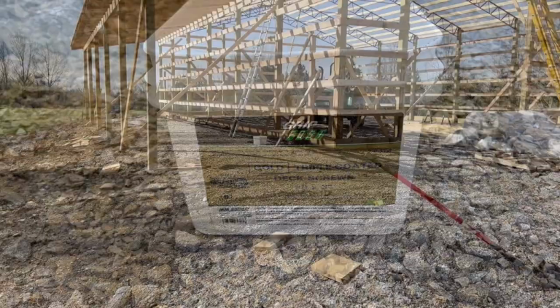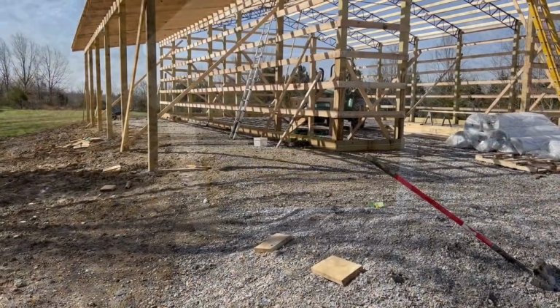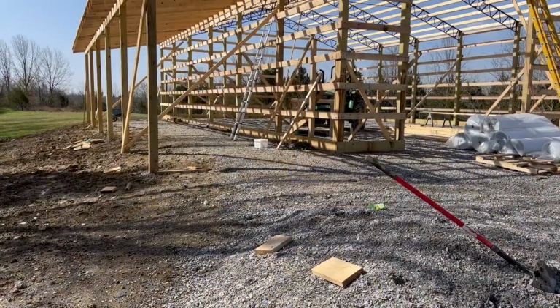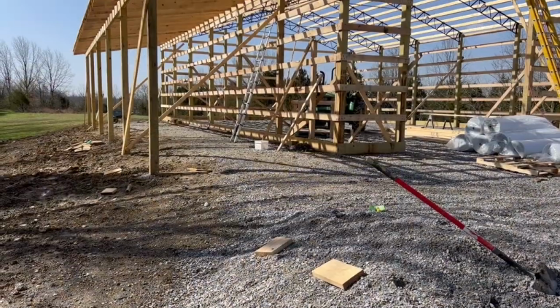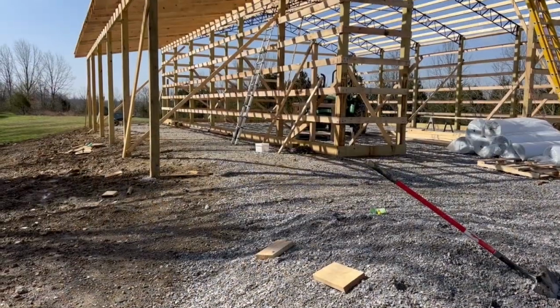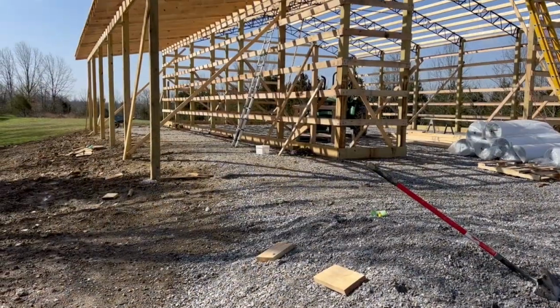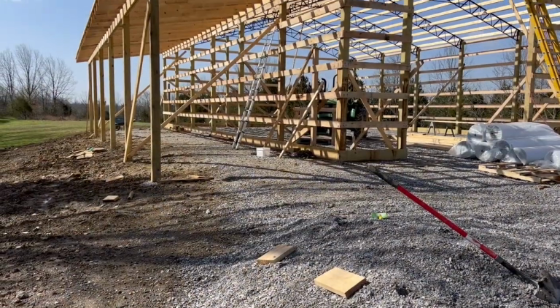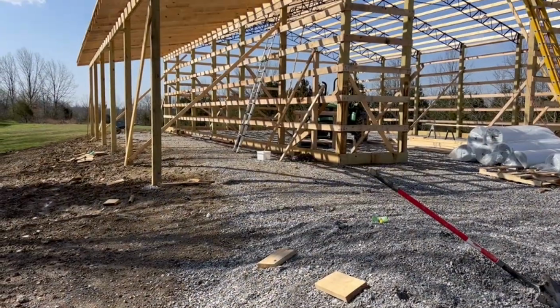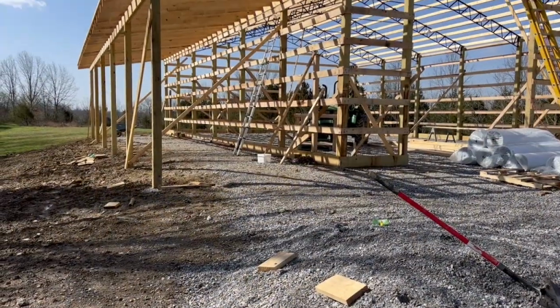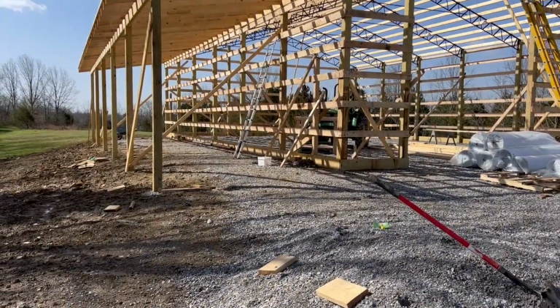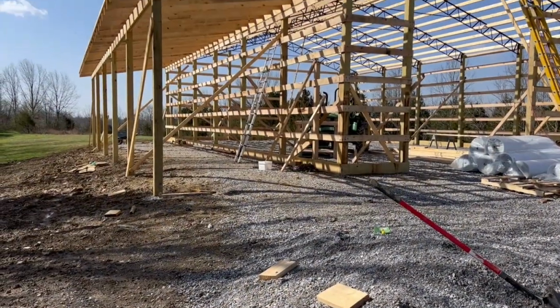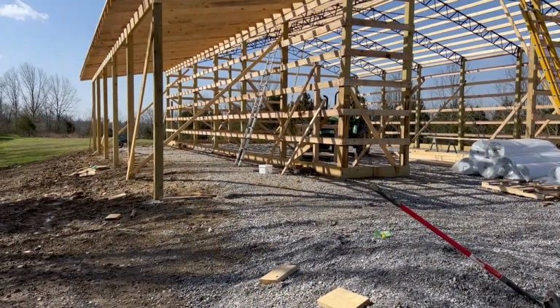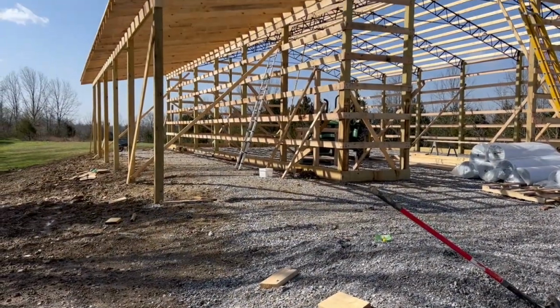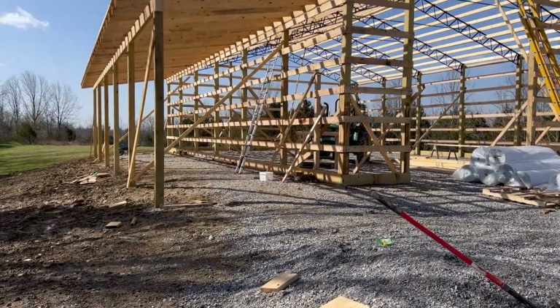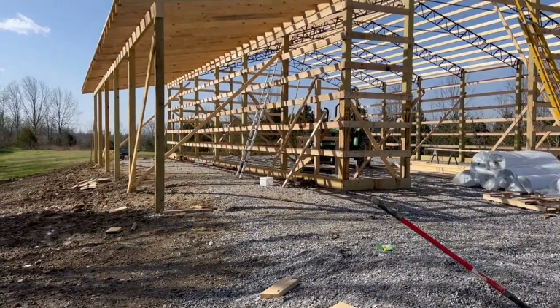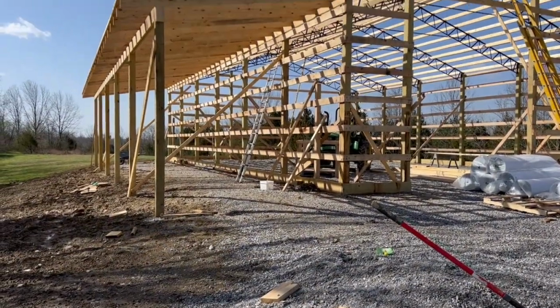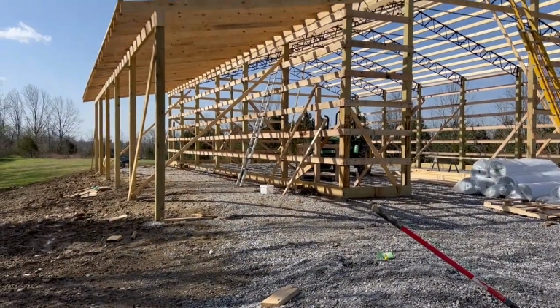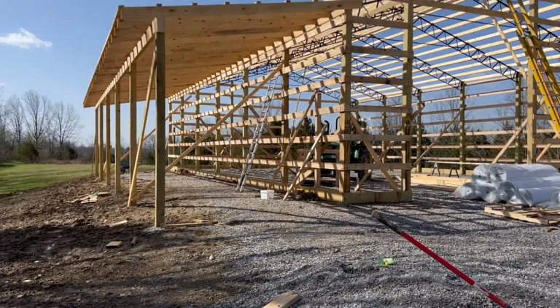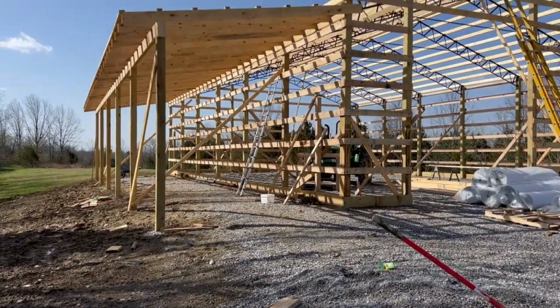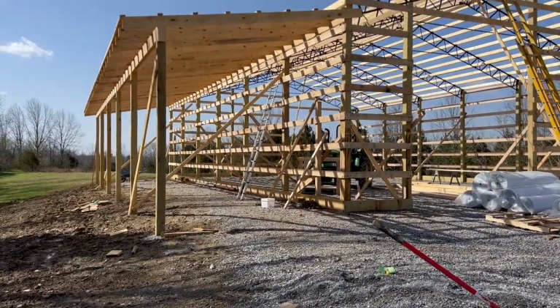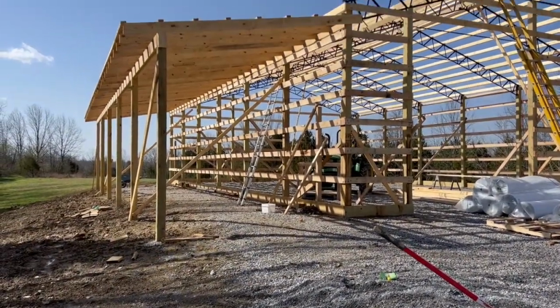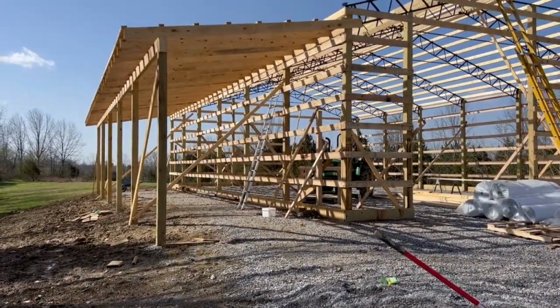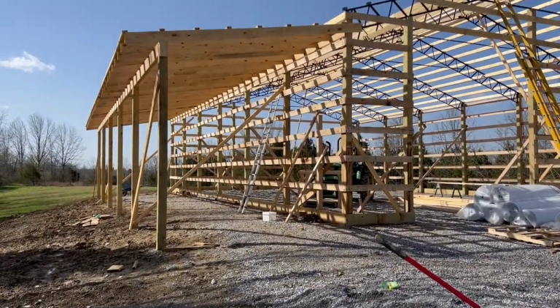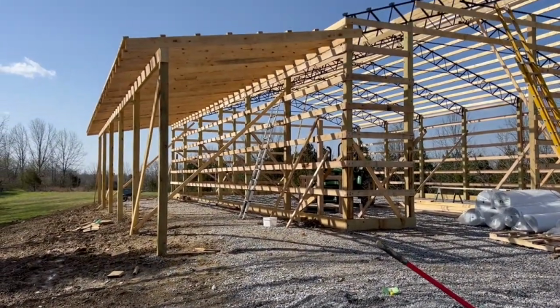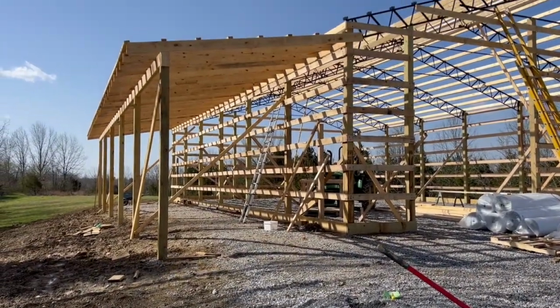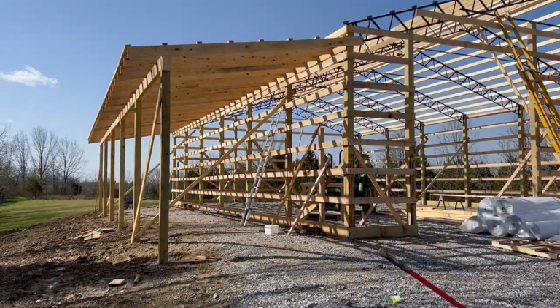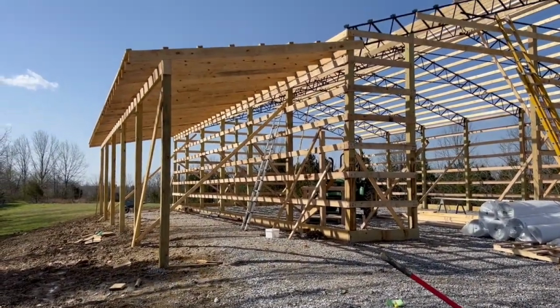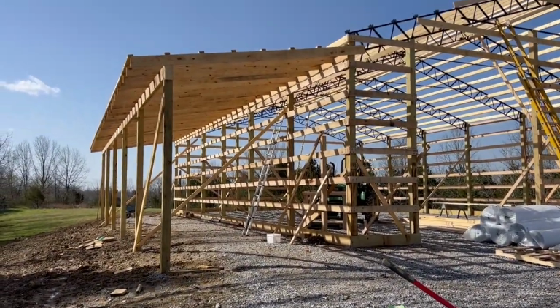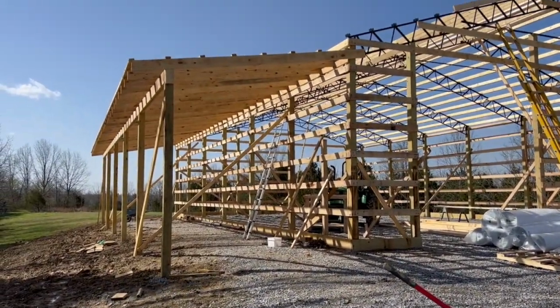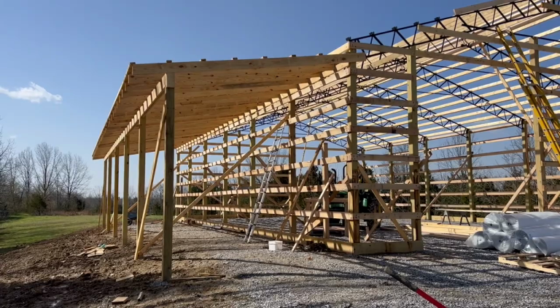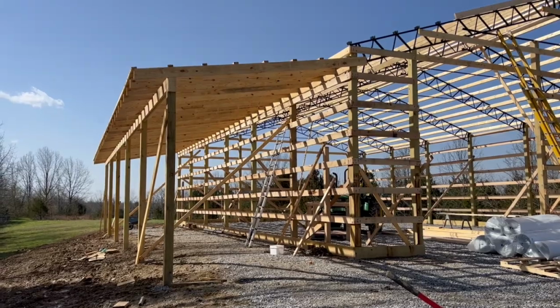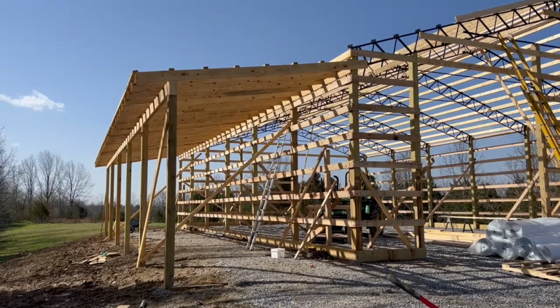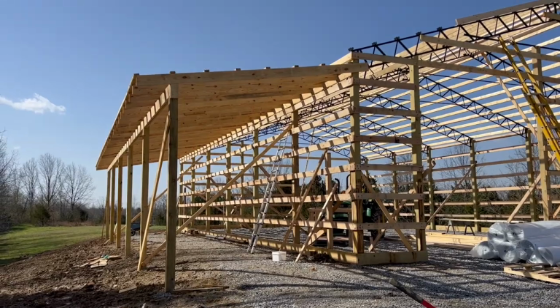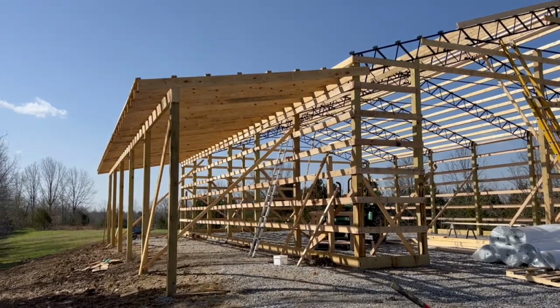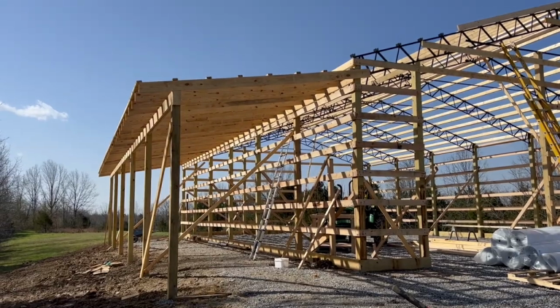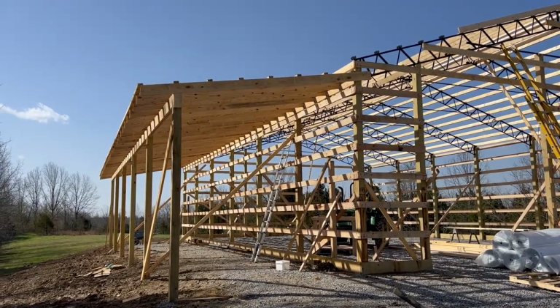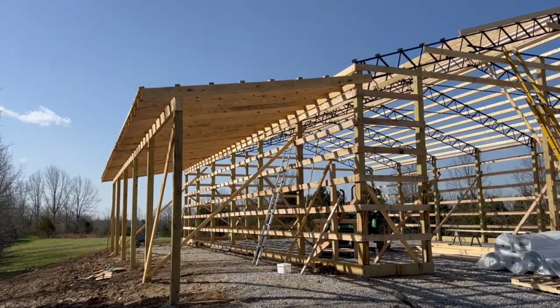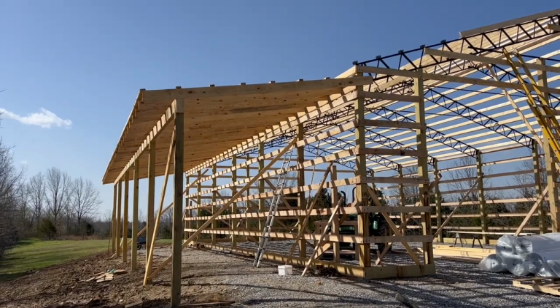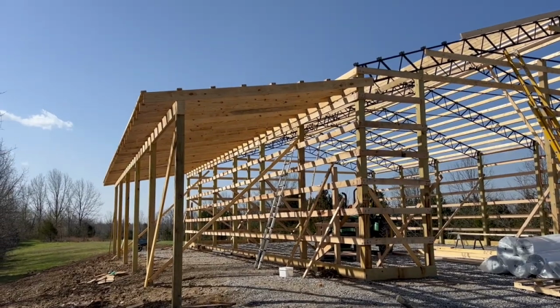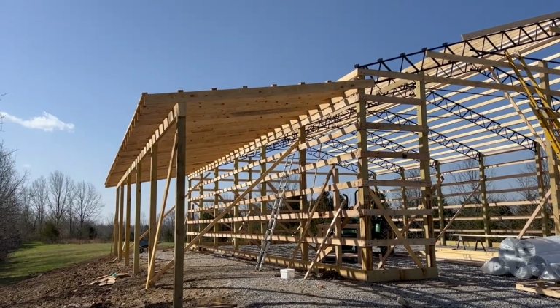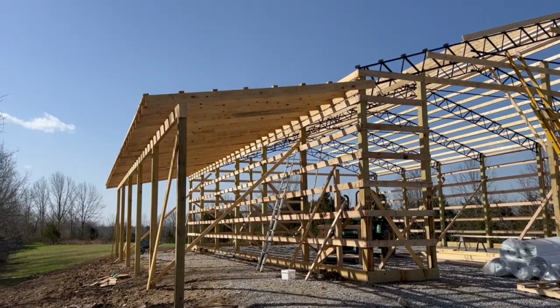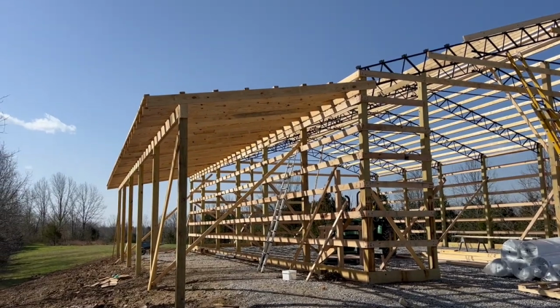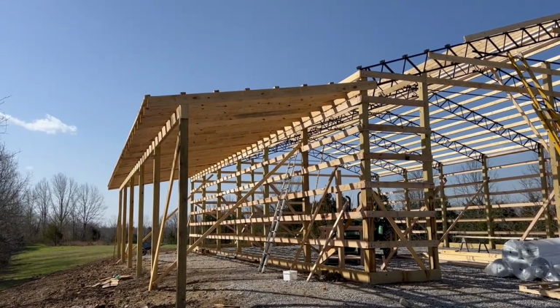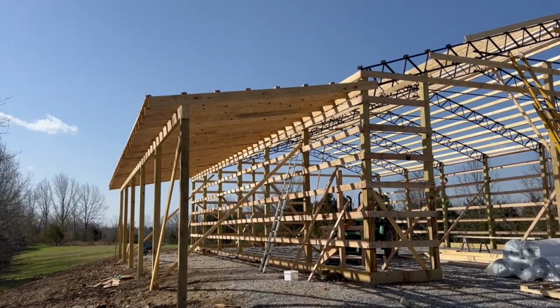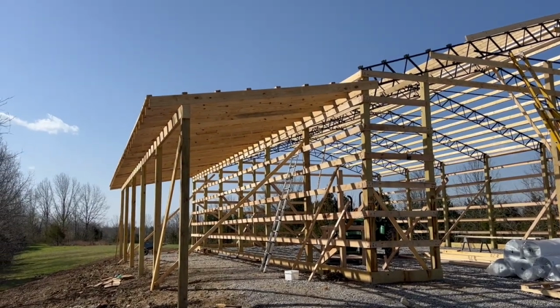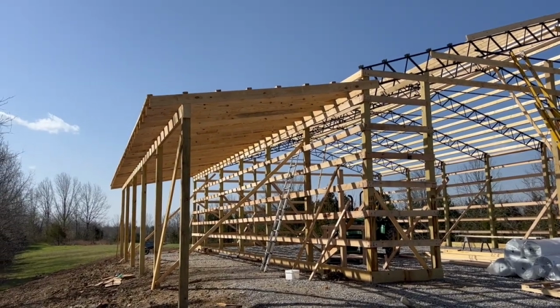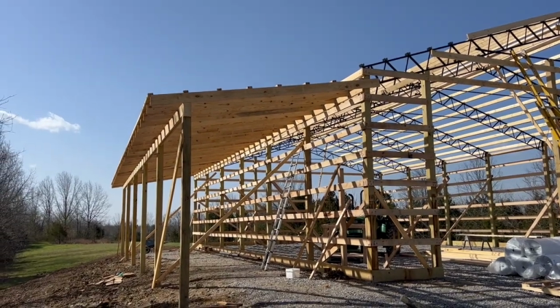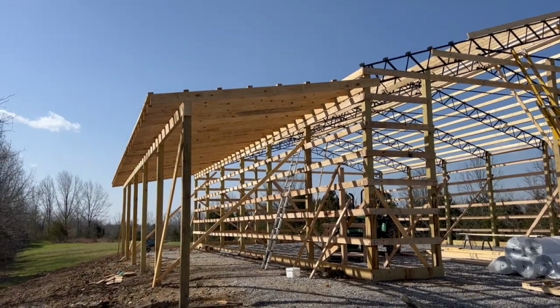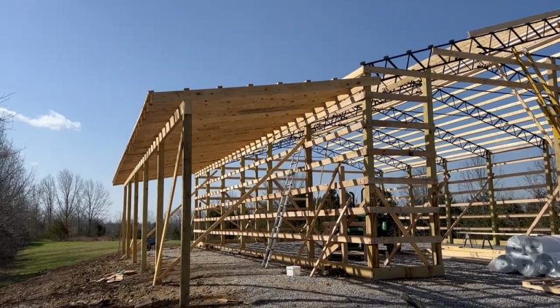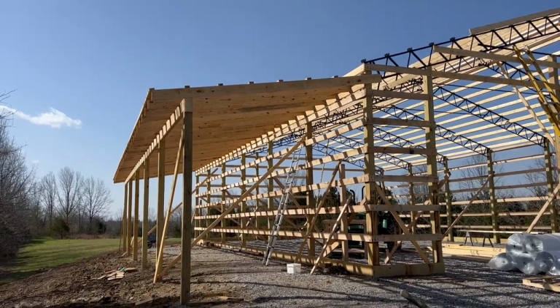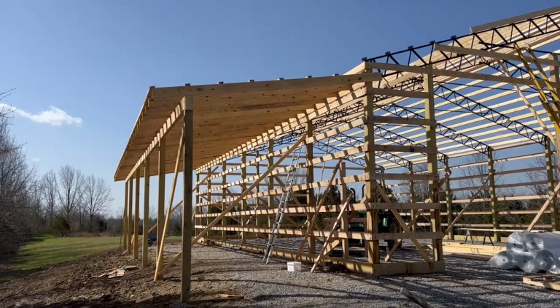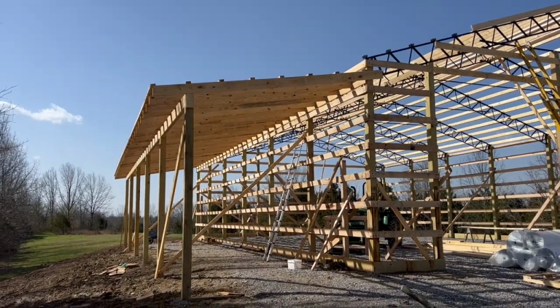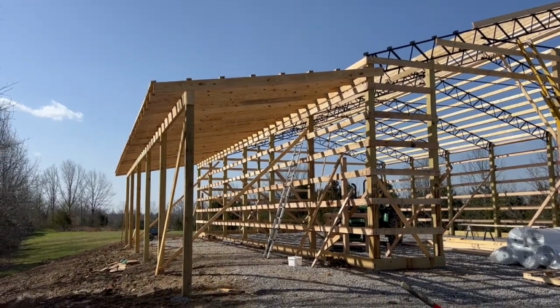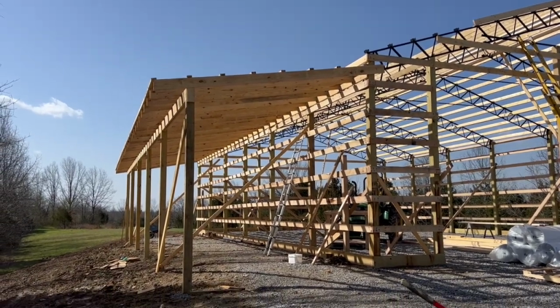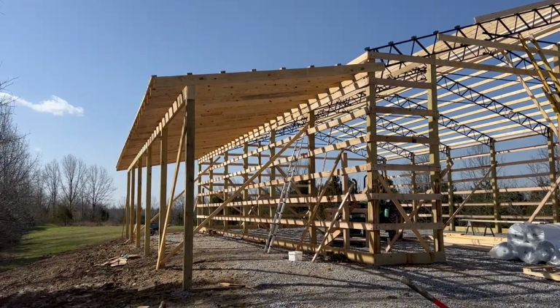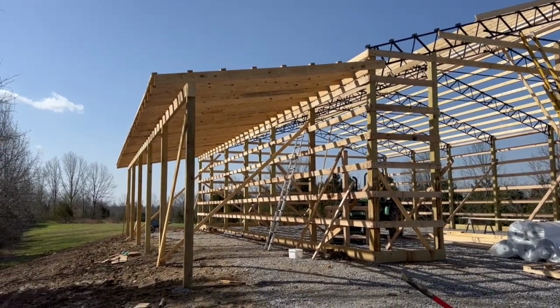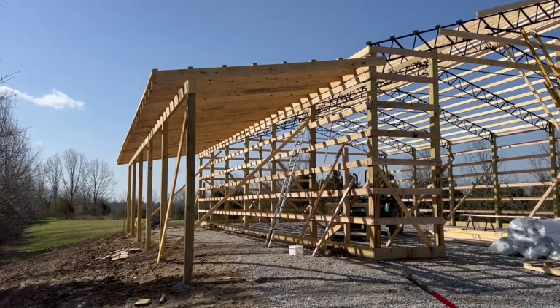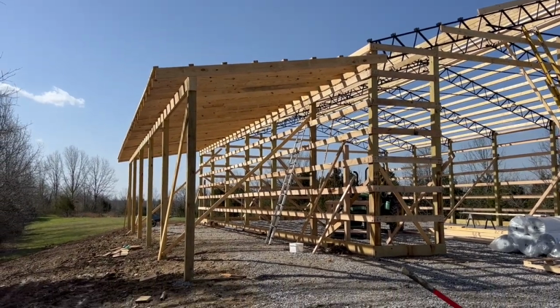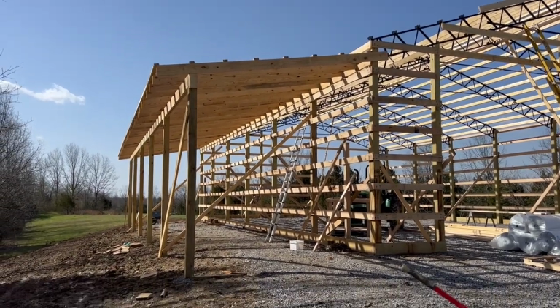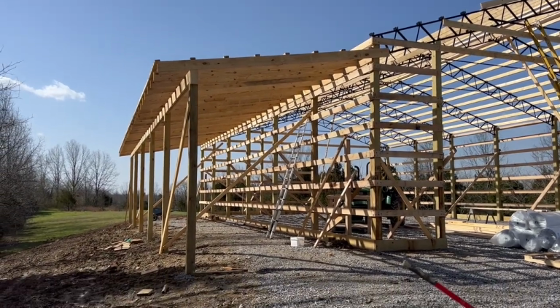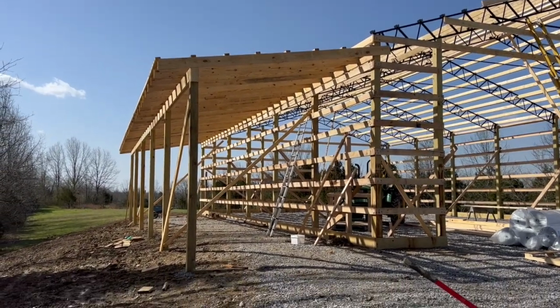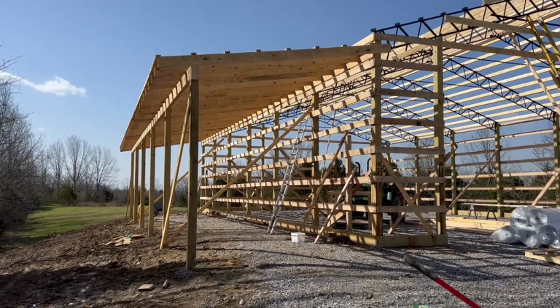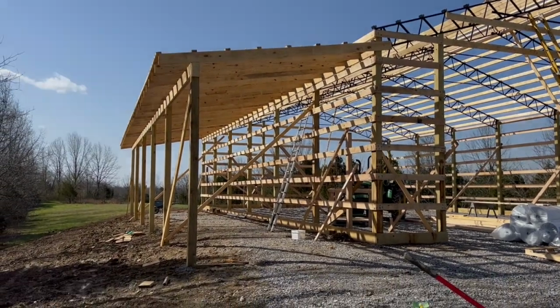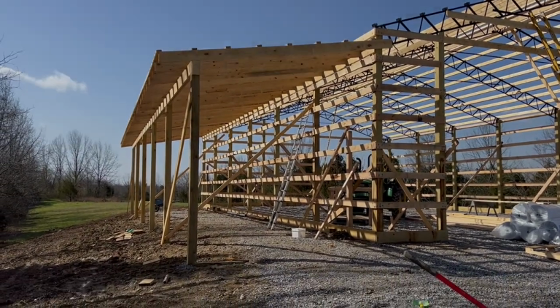And there it is. The lean-to looks absolutely amazing. James, per usual, did such a good job. Thanks for watching and have a great week.